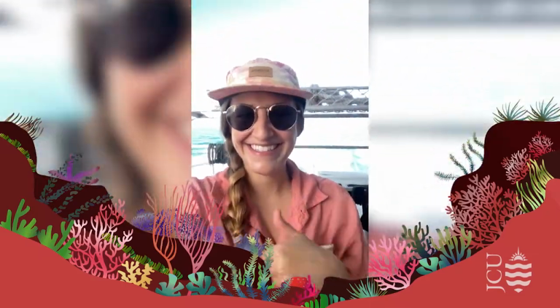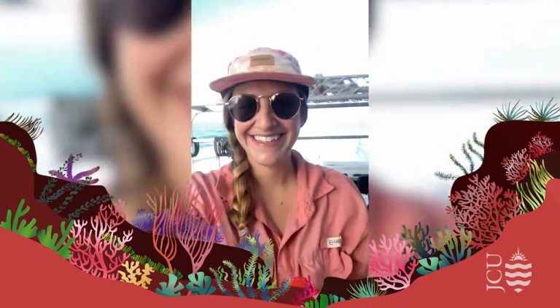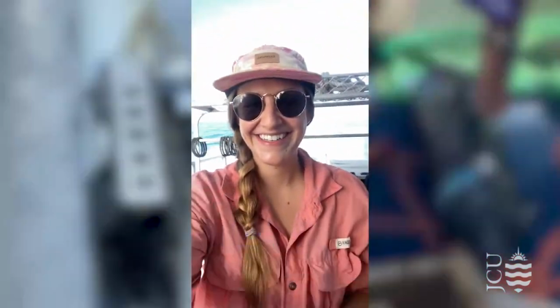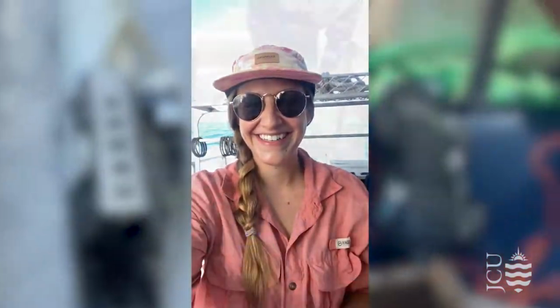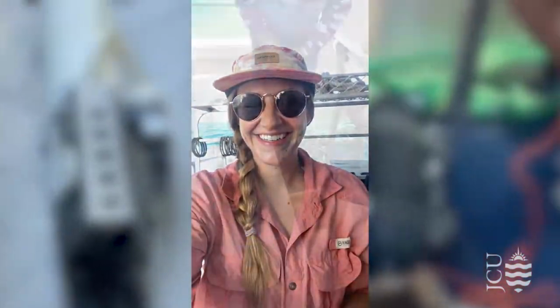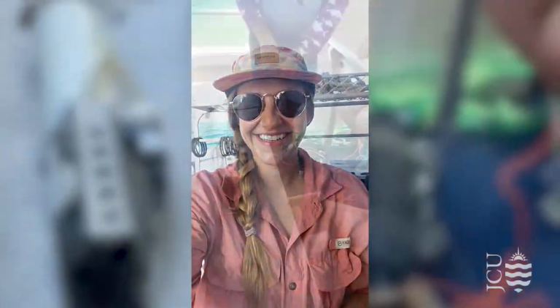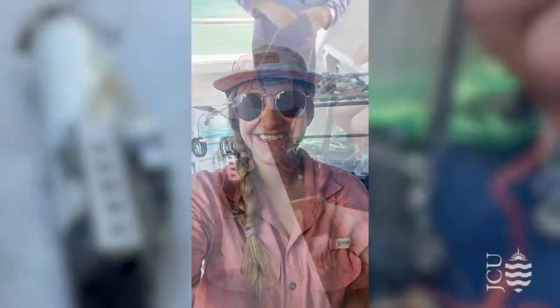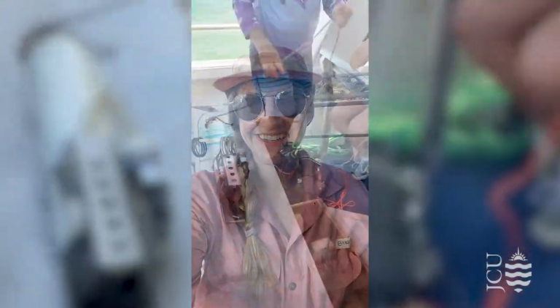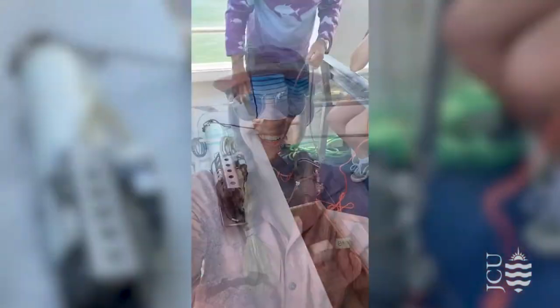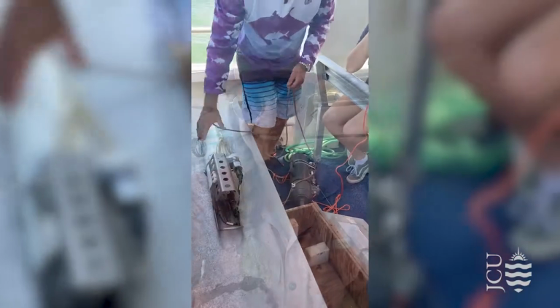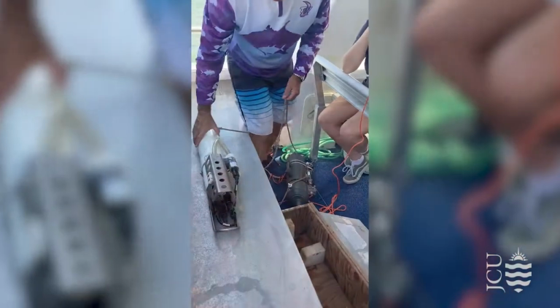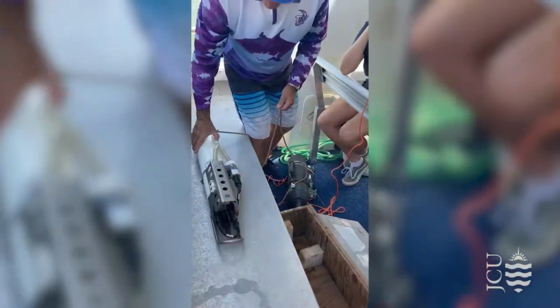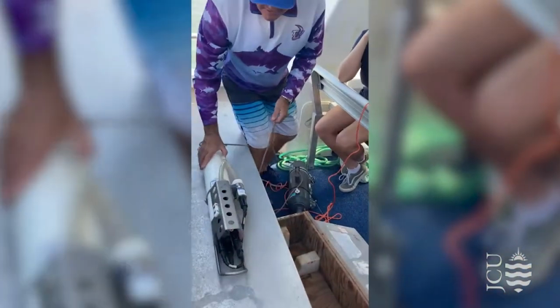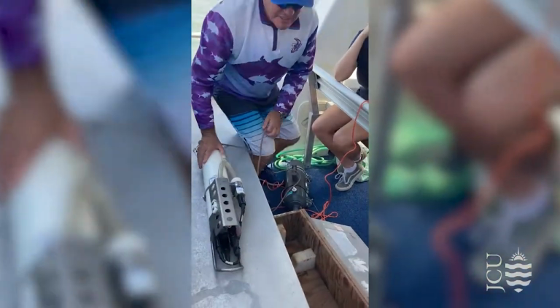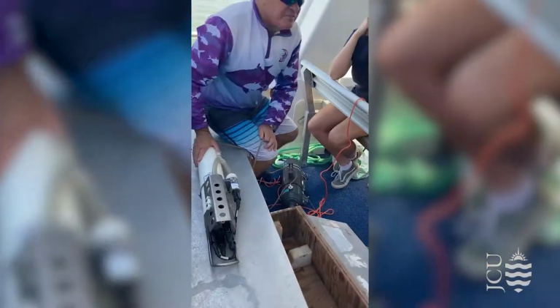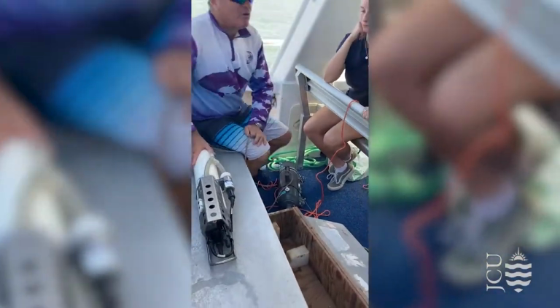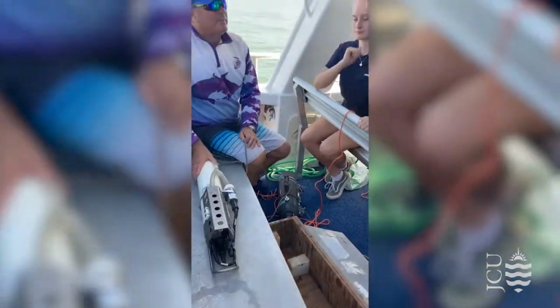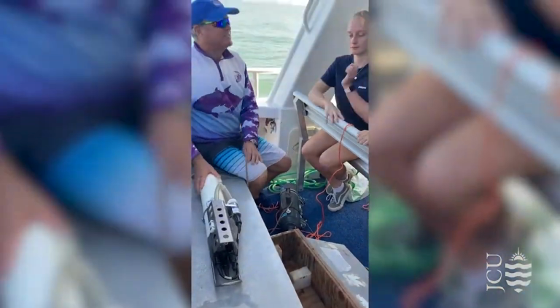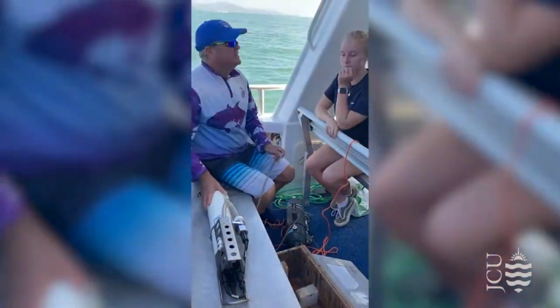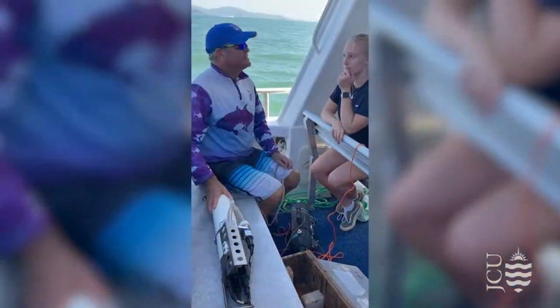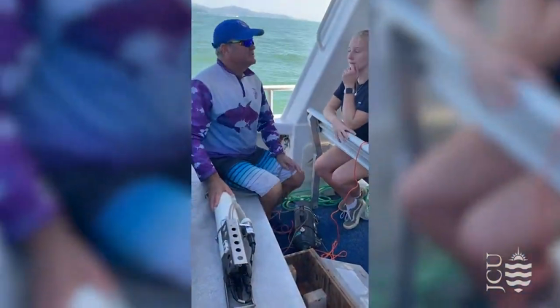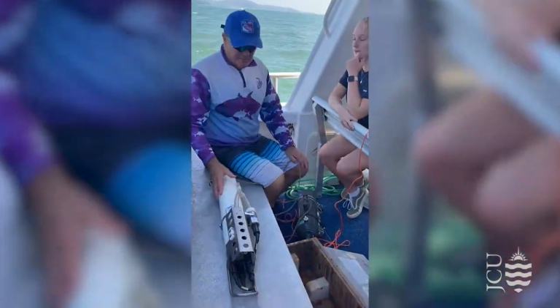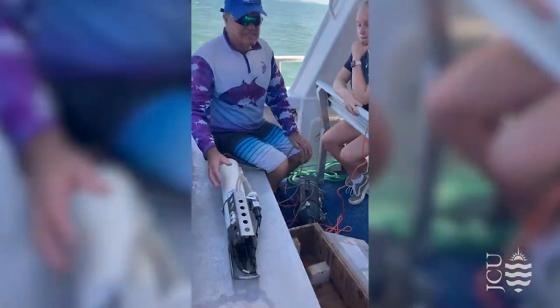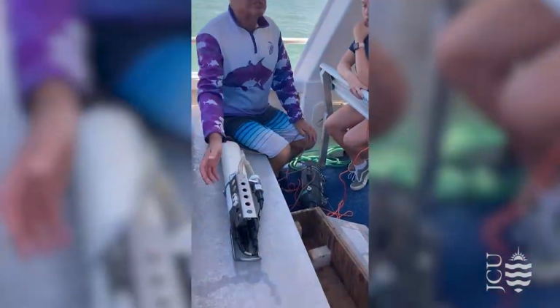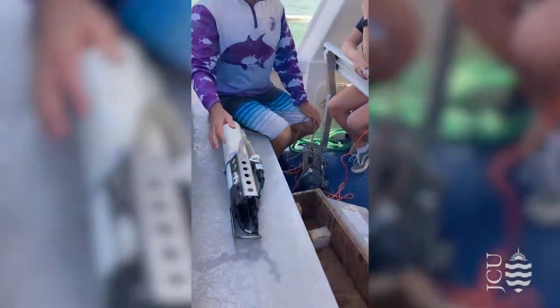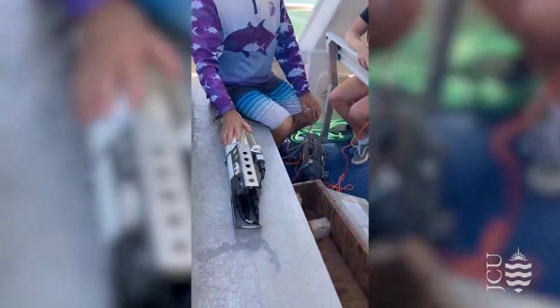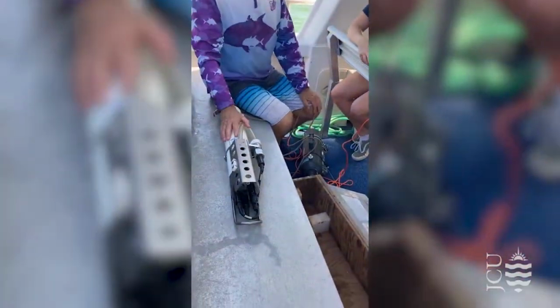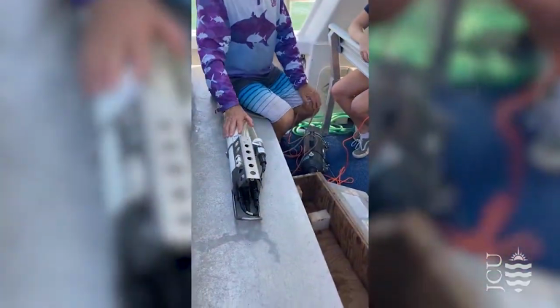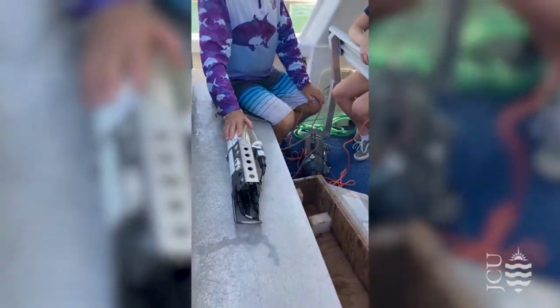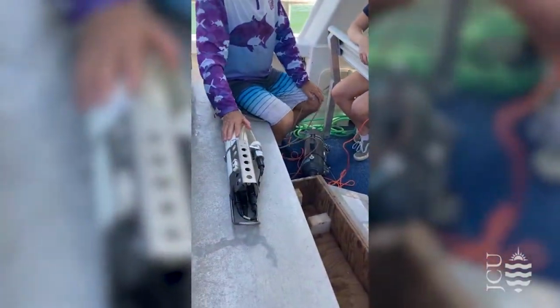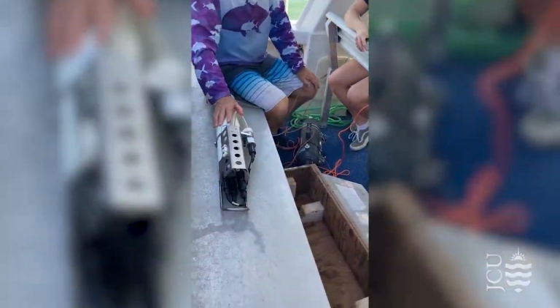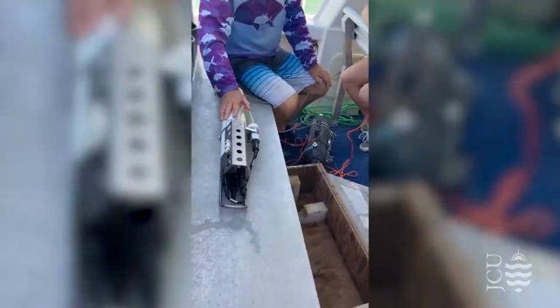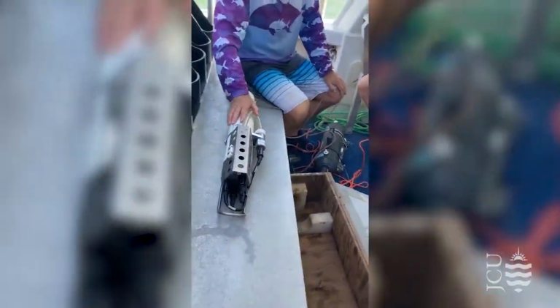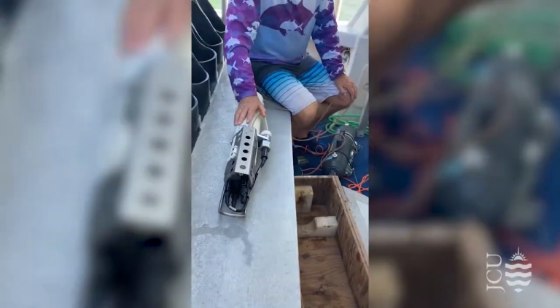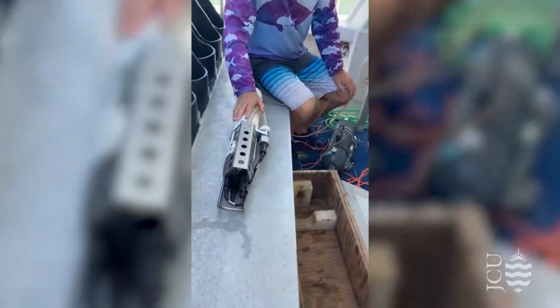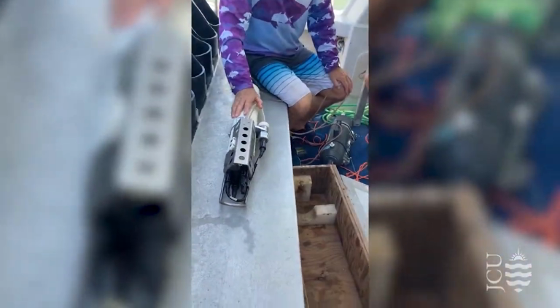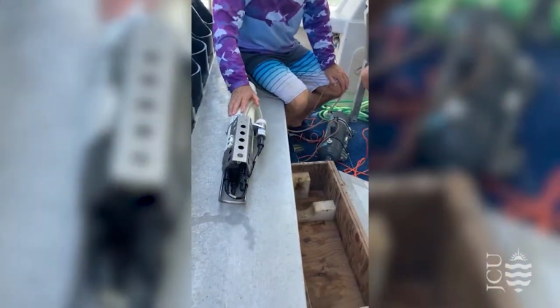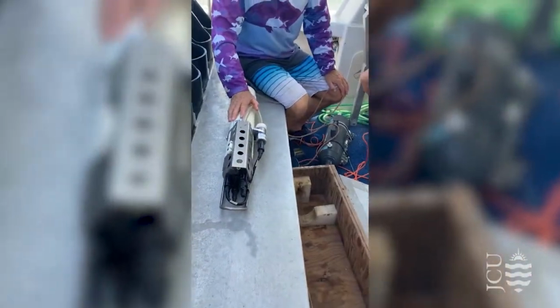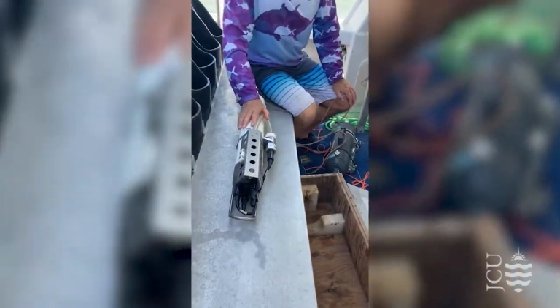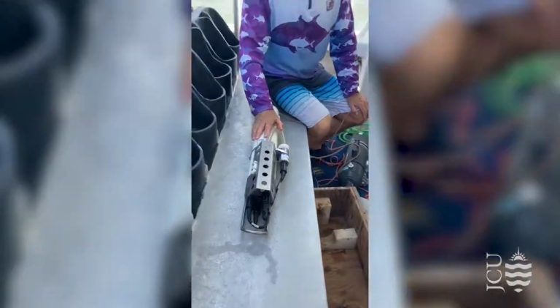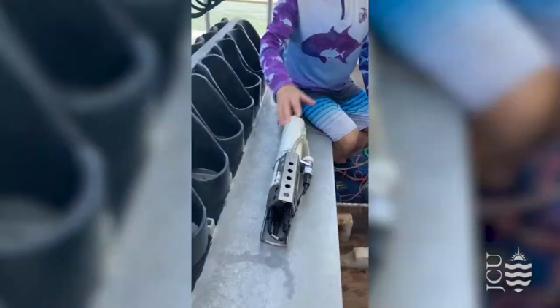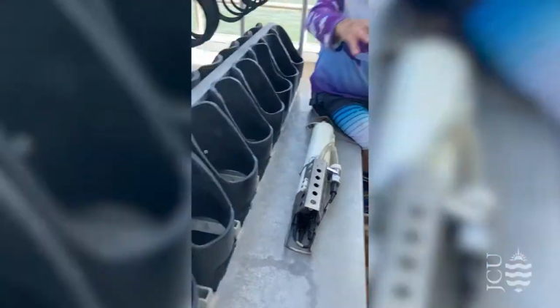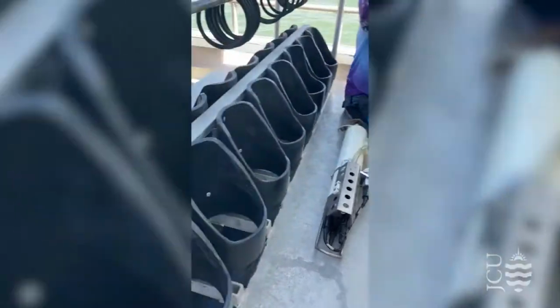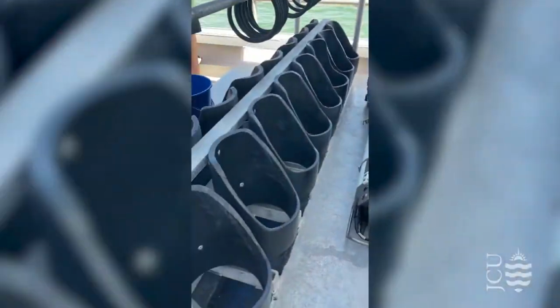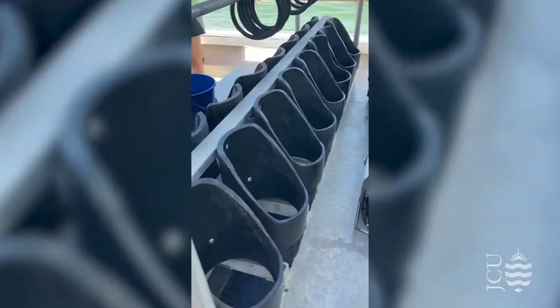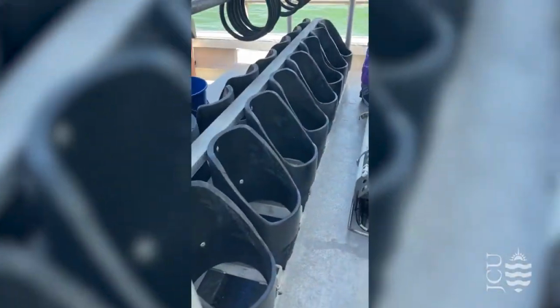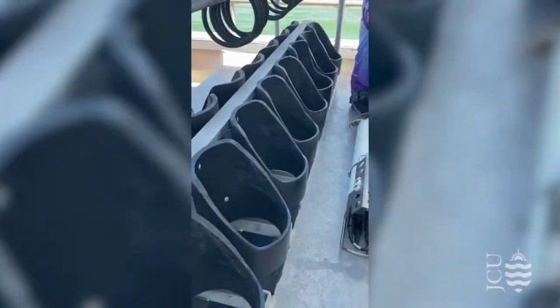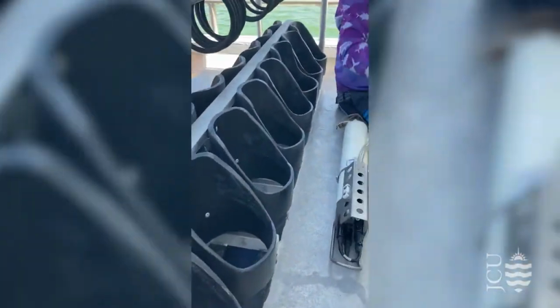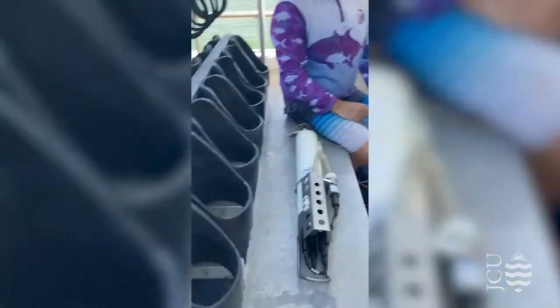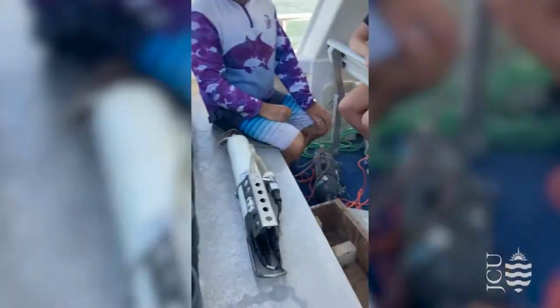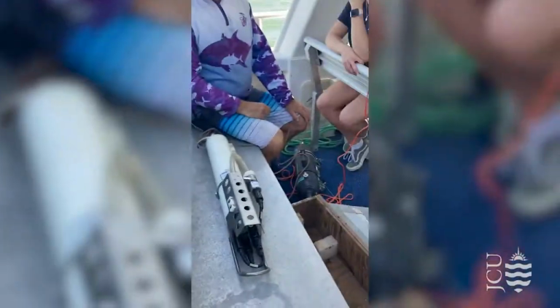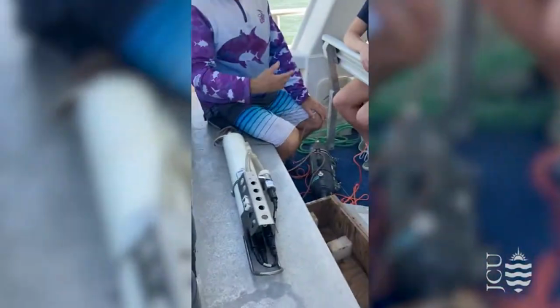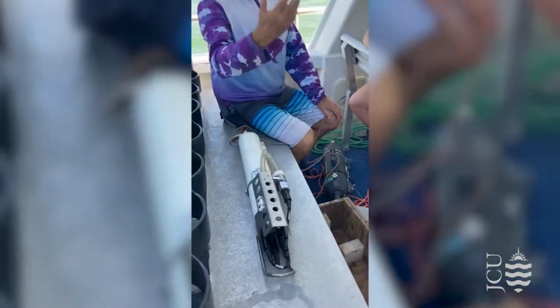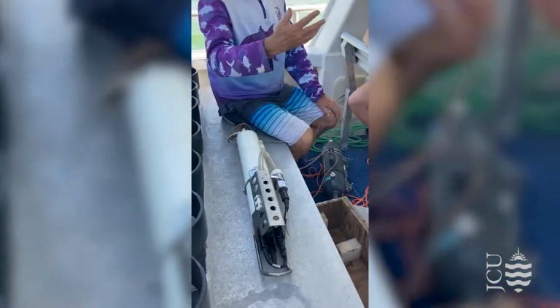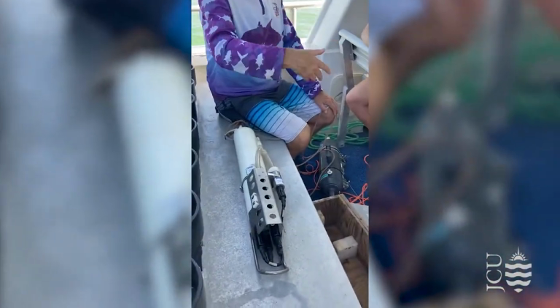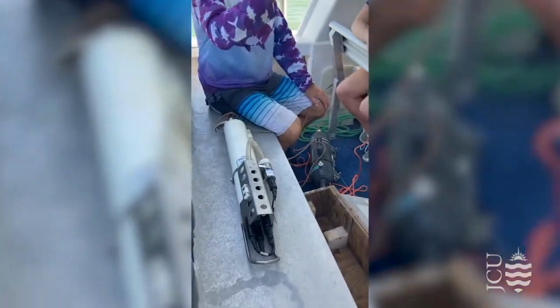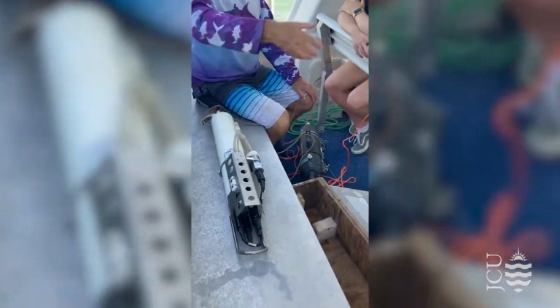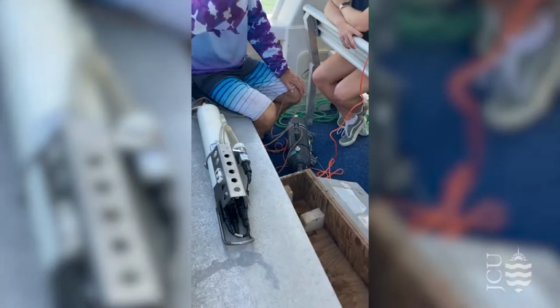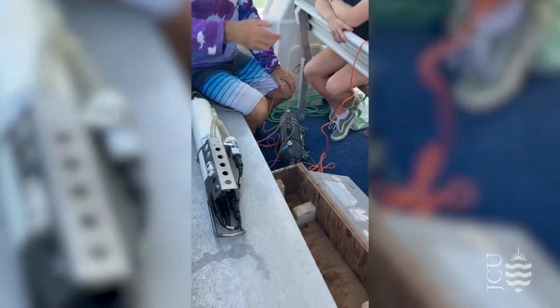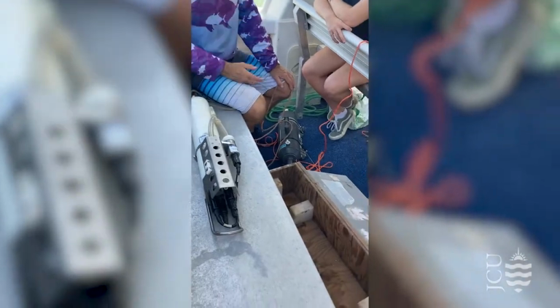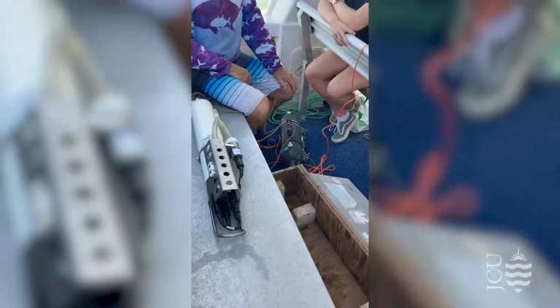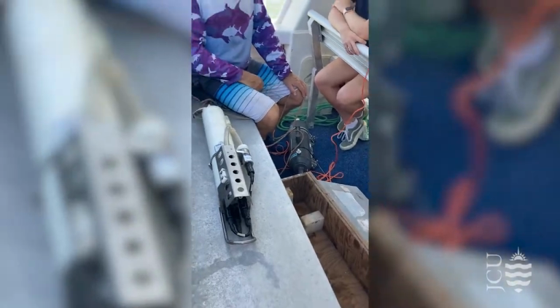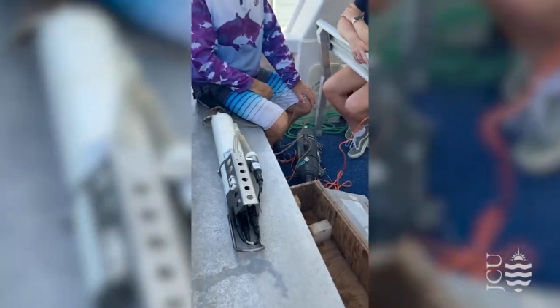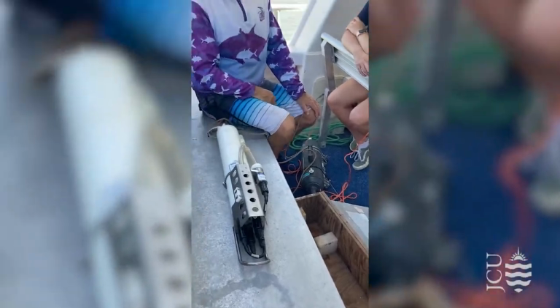This is our professor, Dr. Michael Kingsford, showing us how to use a CTD, or conductivity temperature and depth monitor.